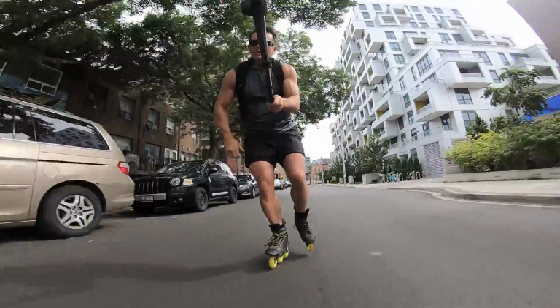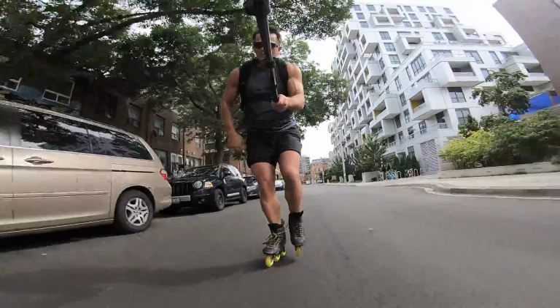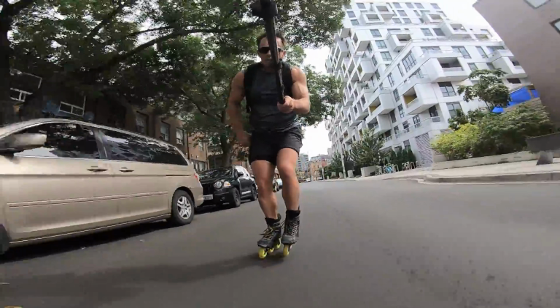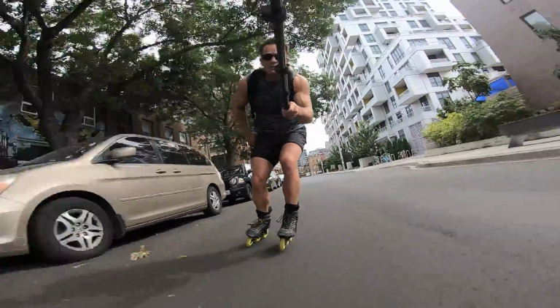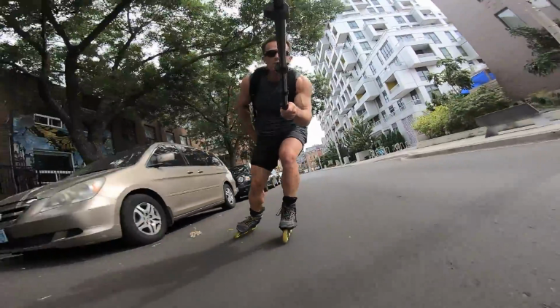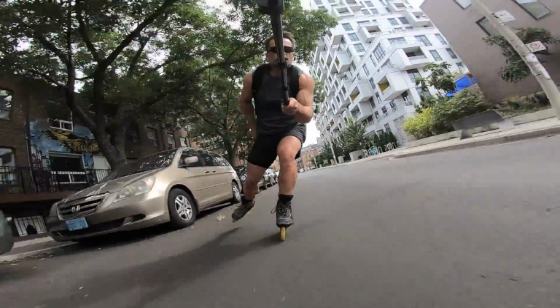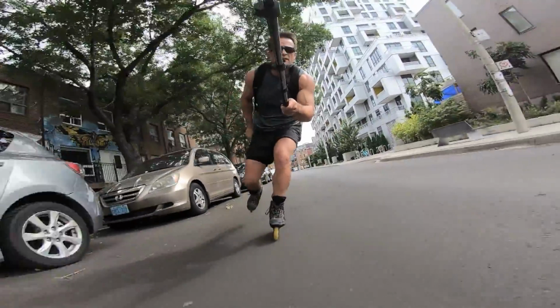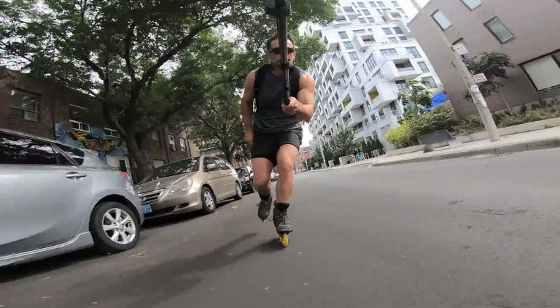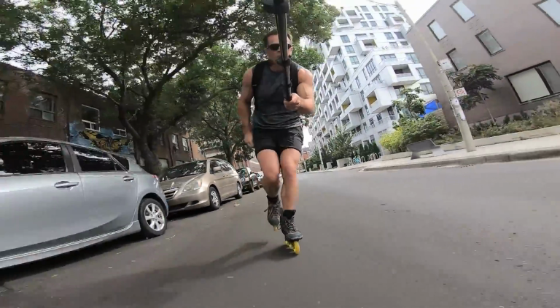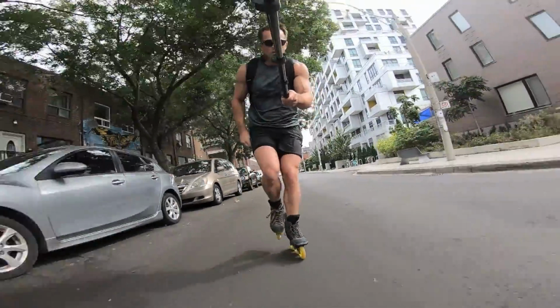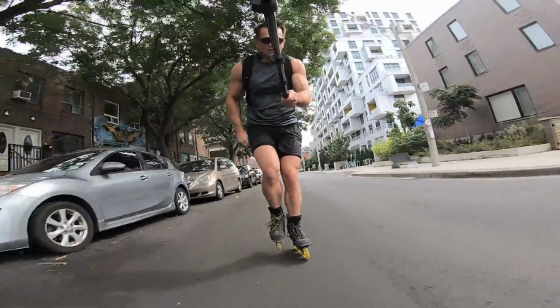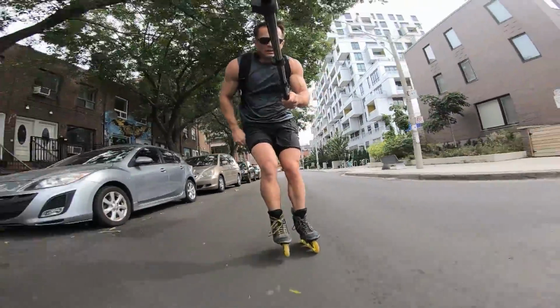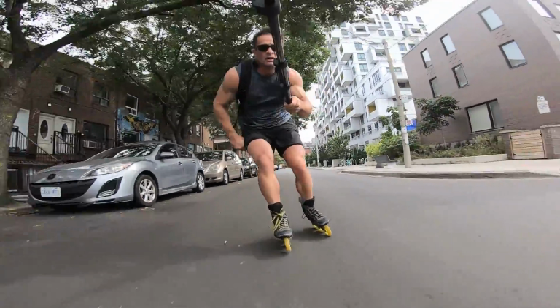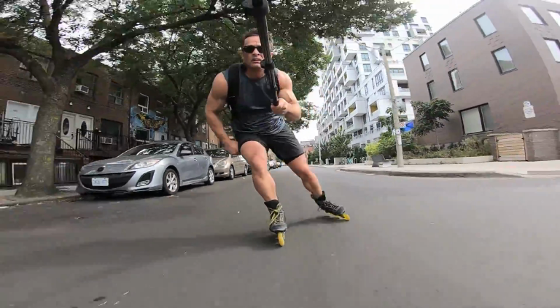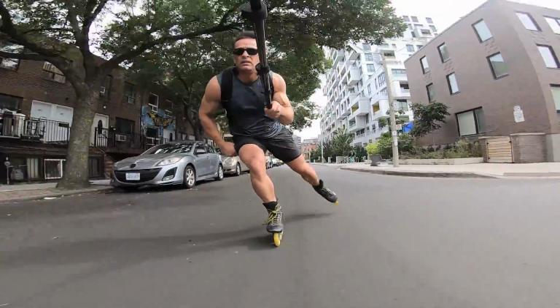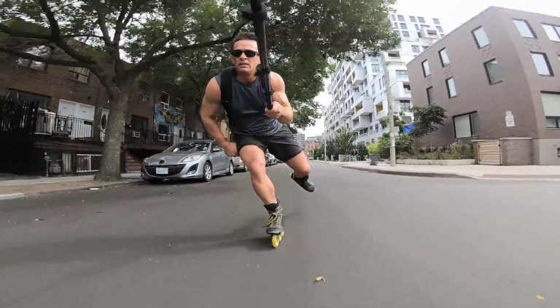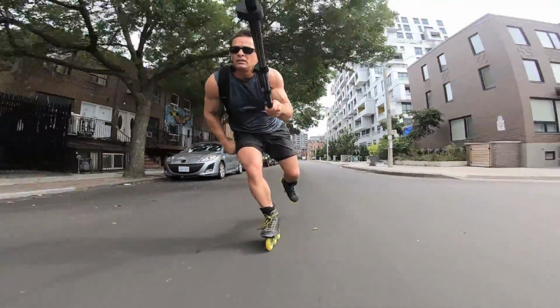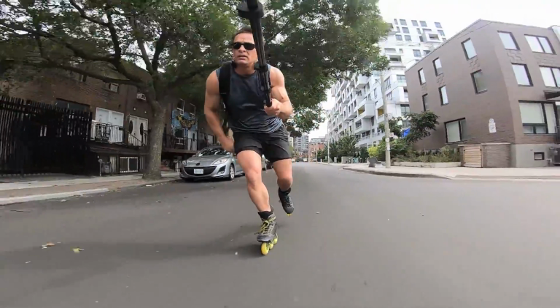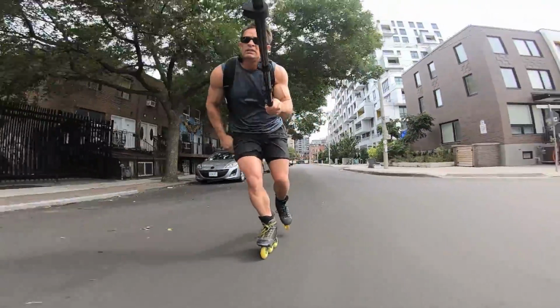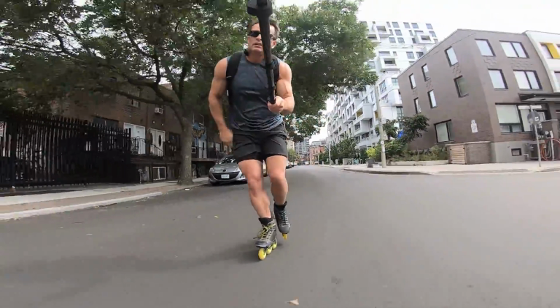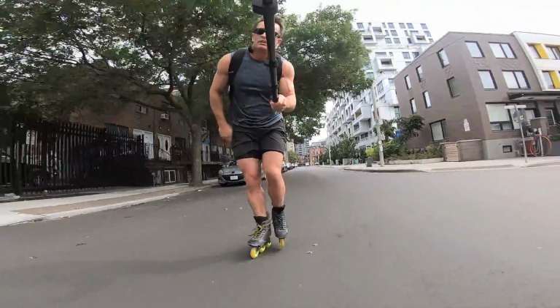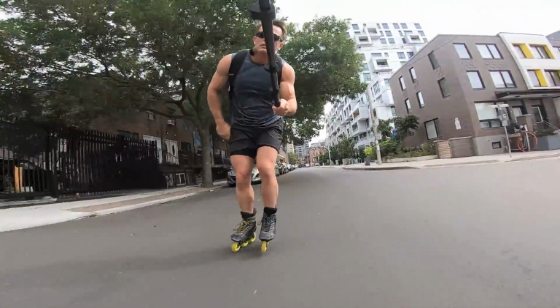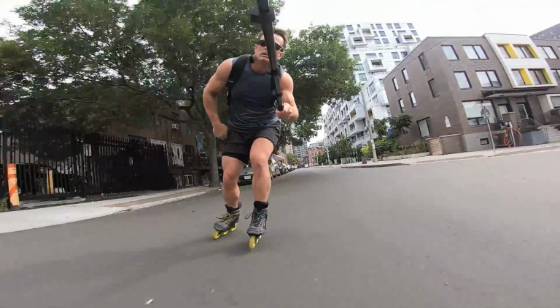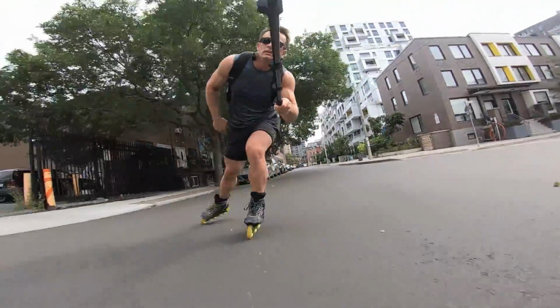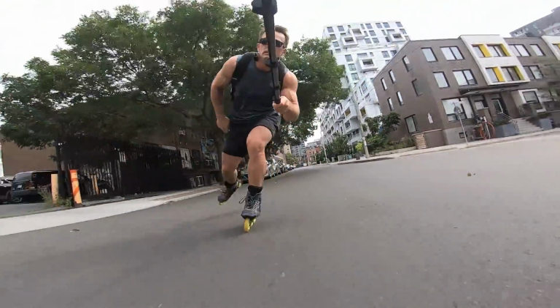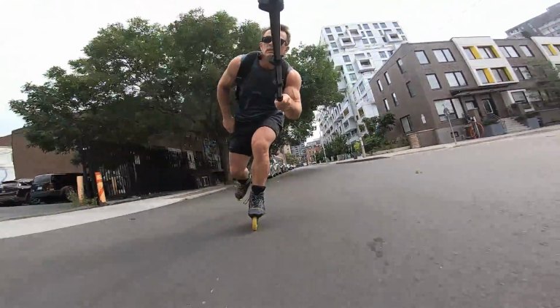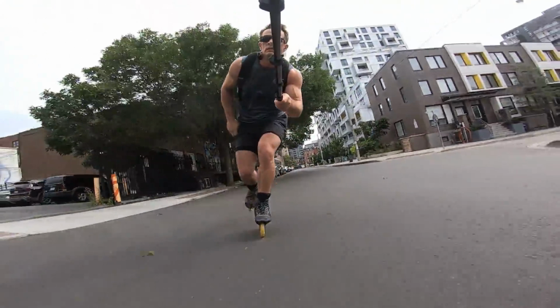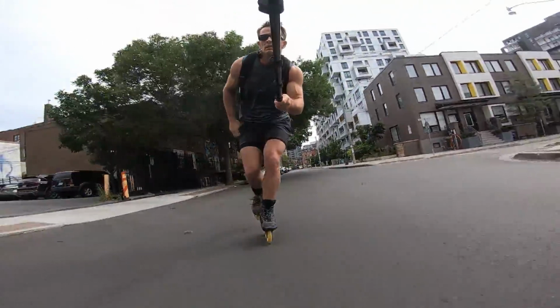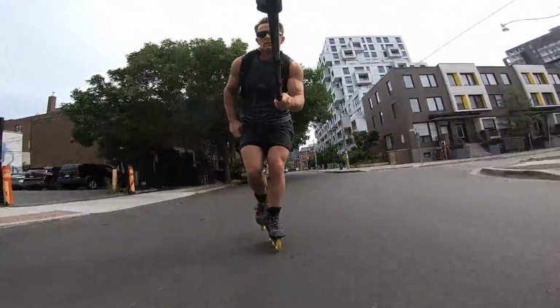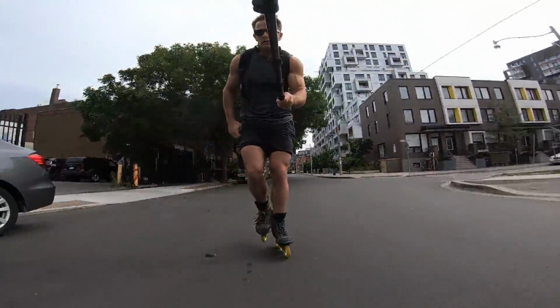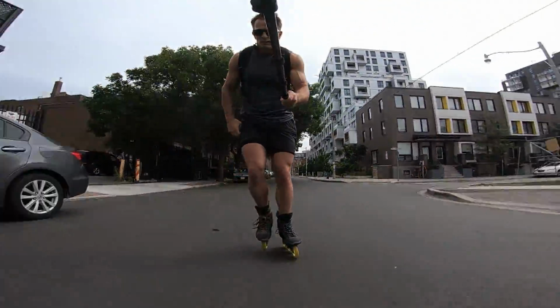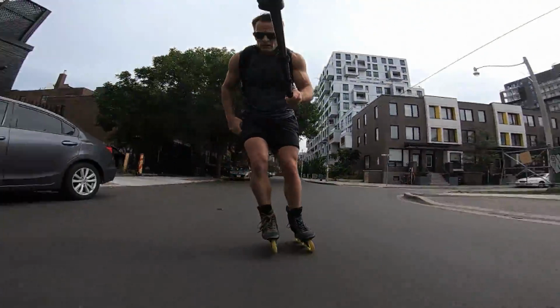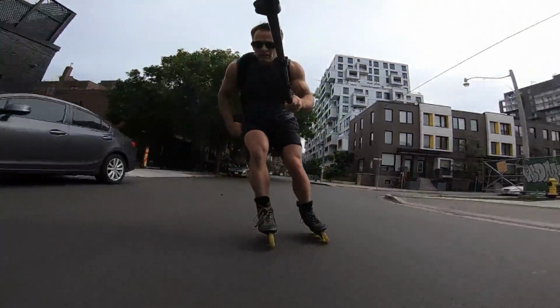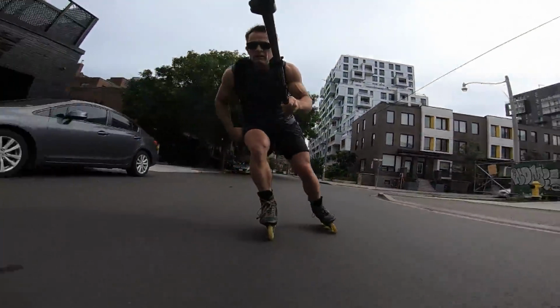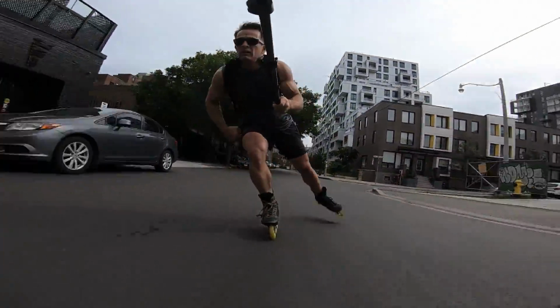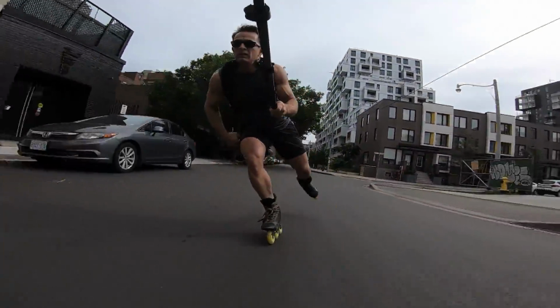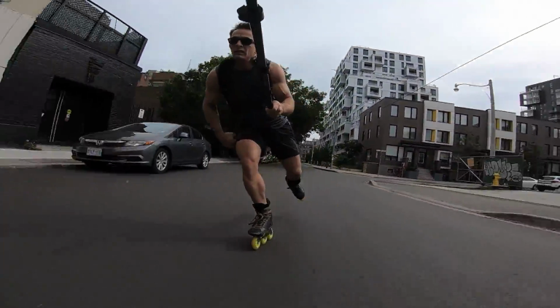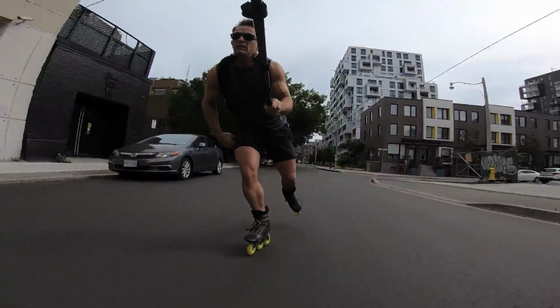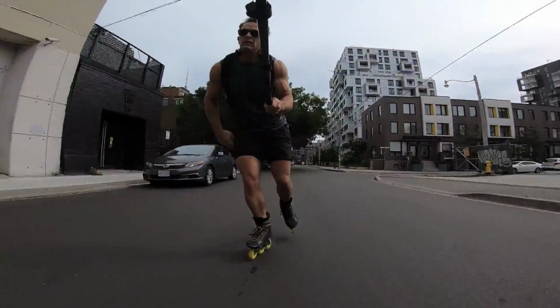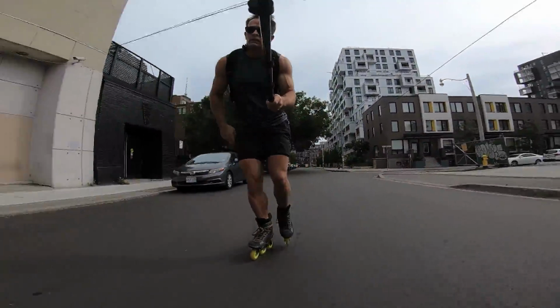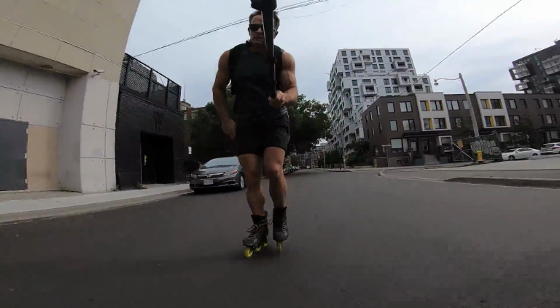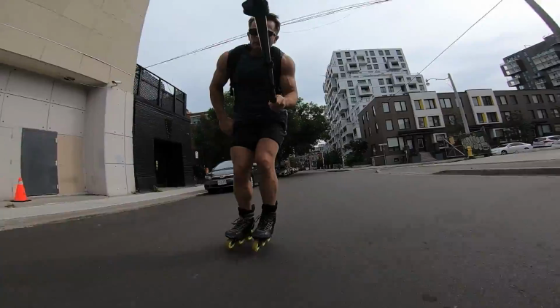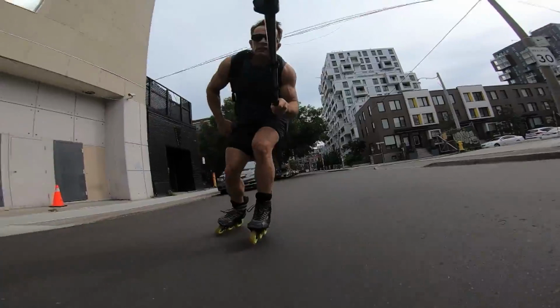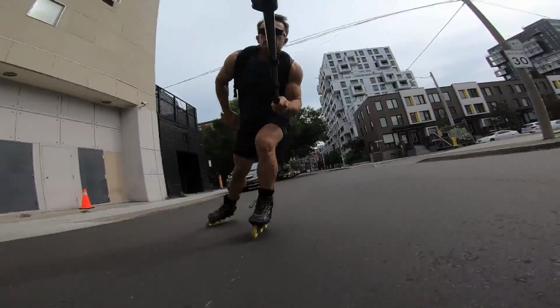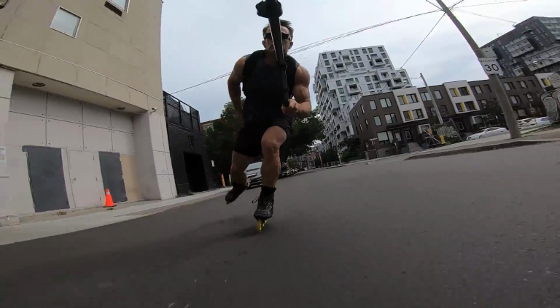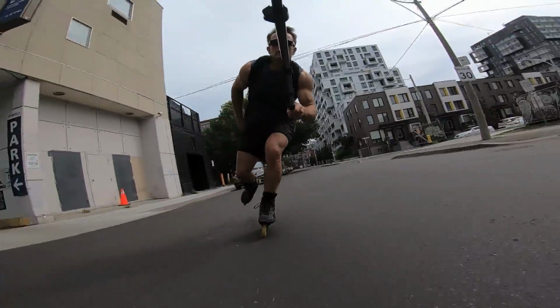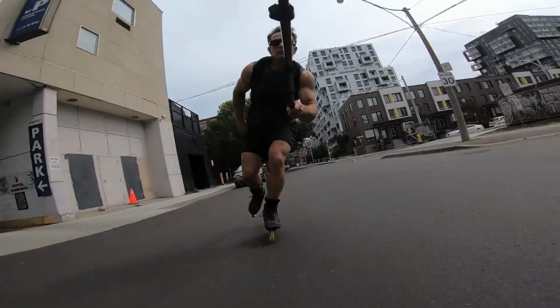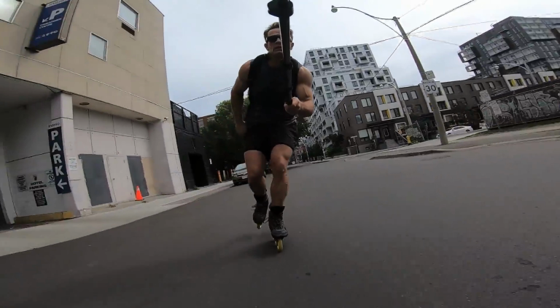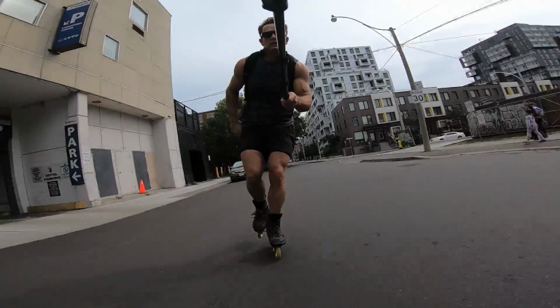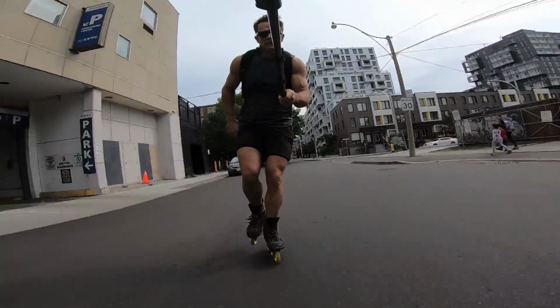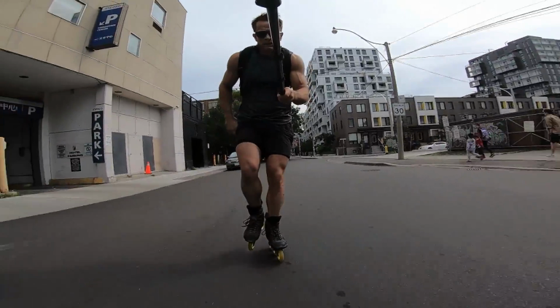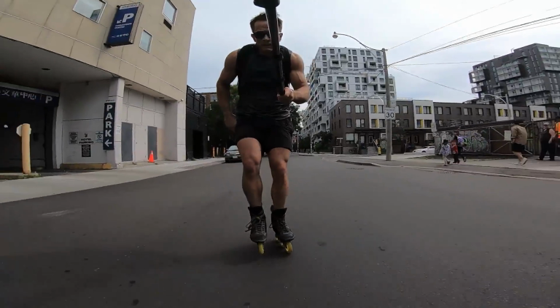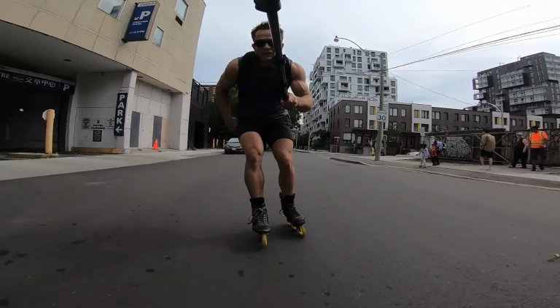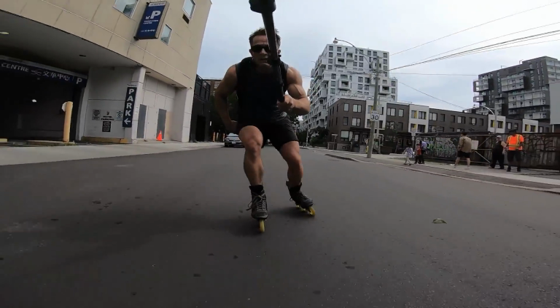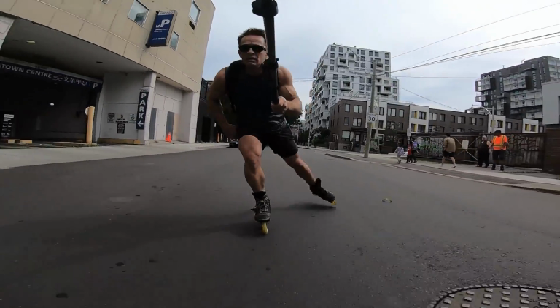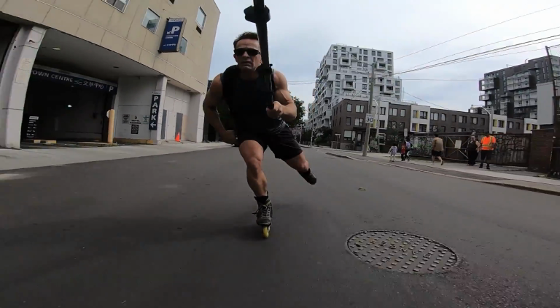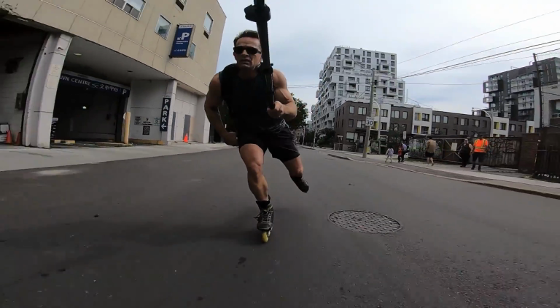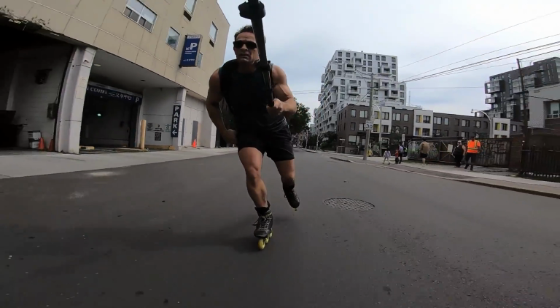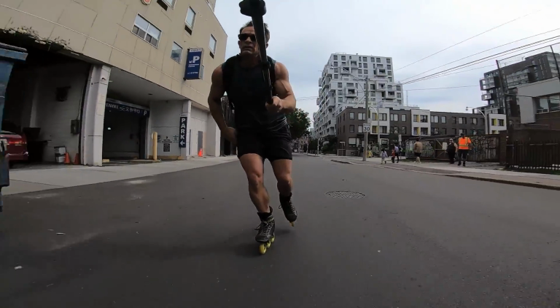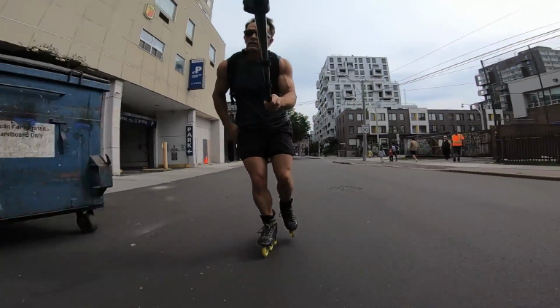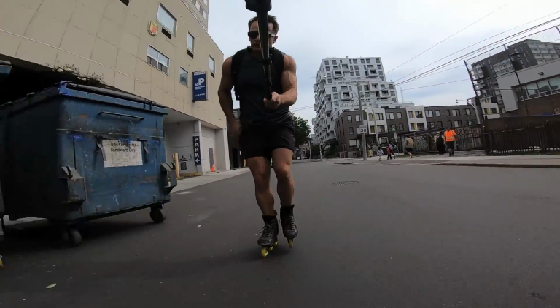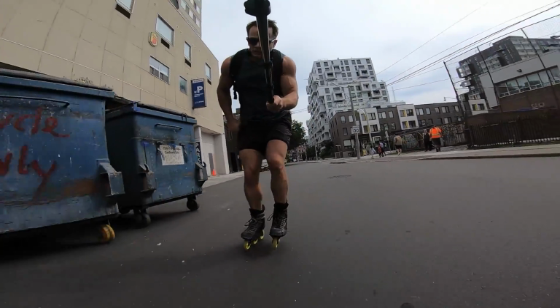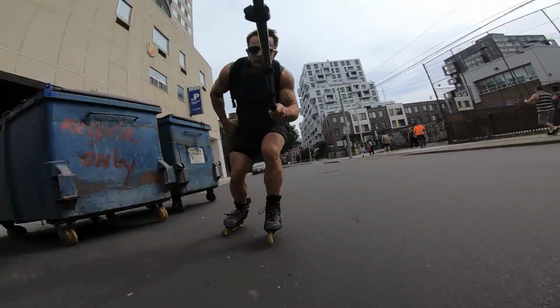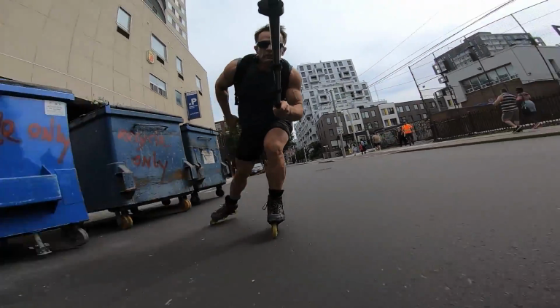If you start from standing and sprint it out, you should be able to shift into the long strides after 12 to 18 strides.